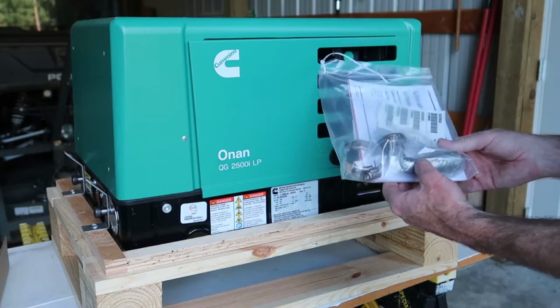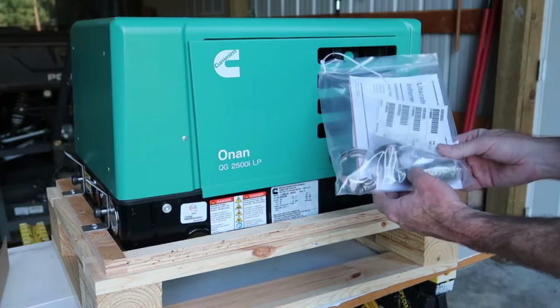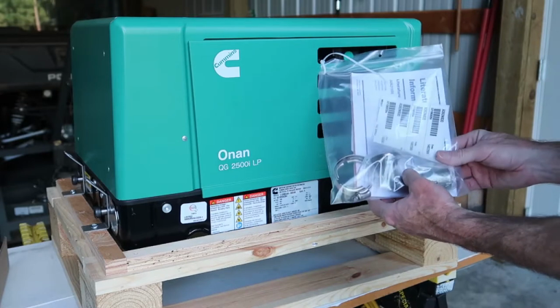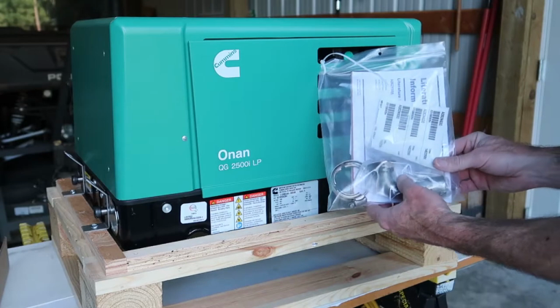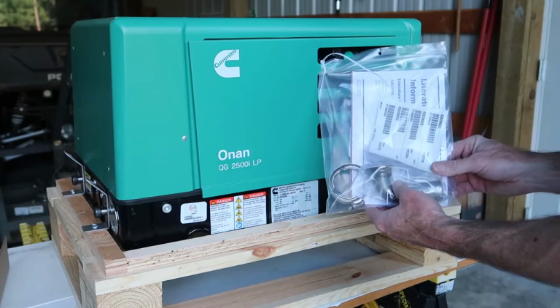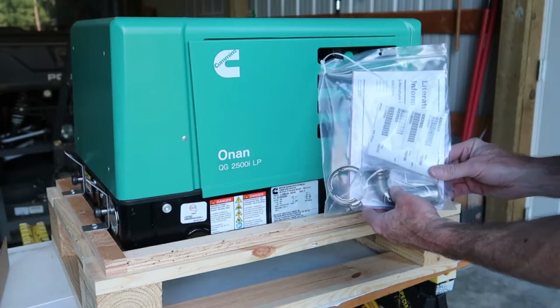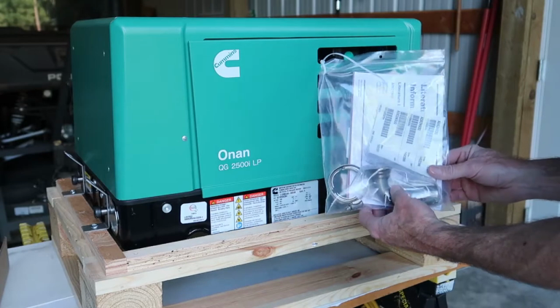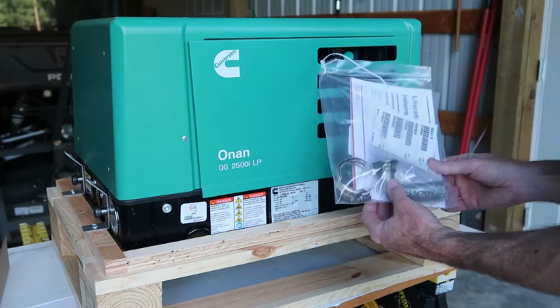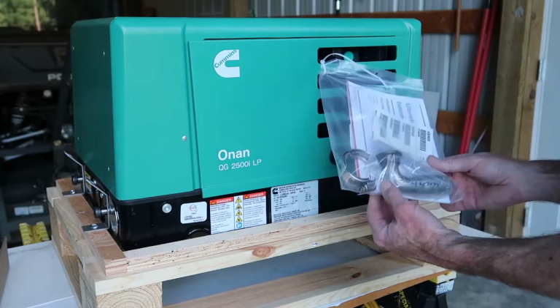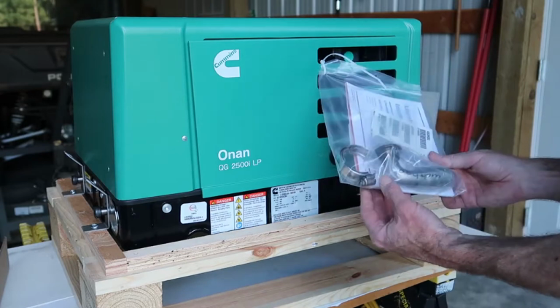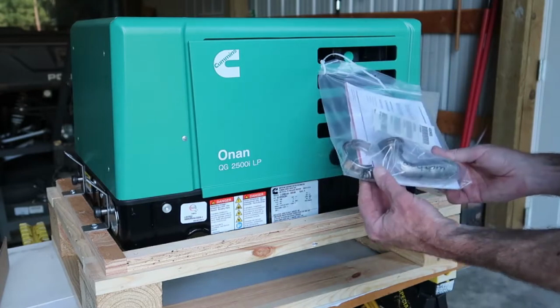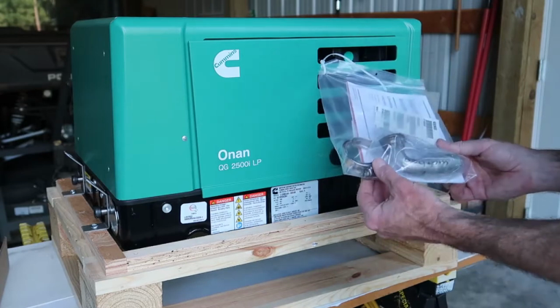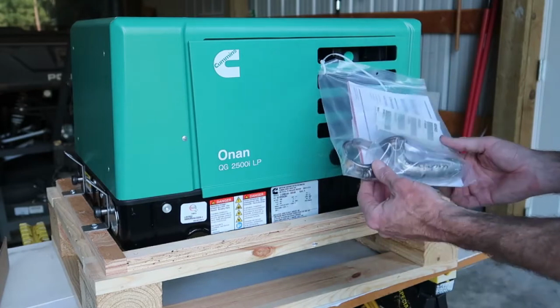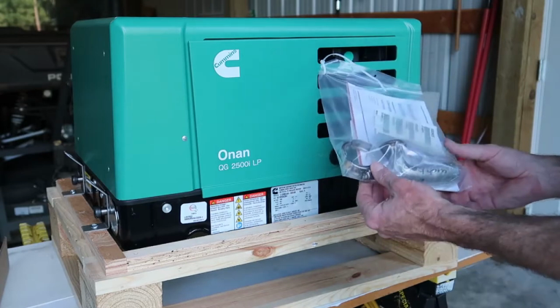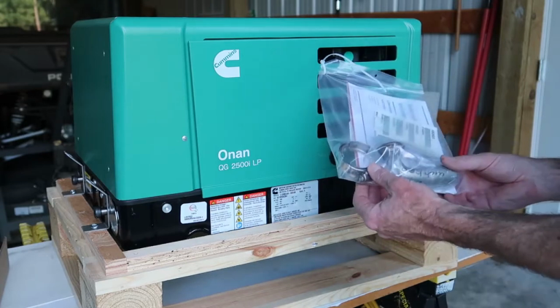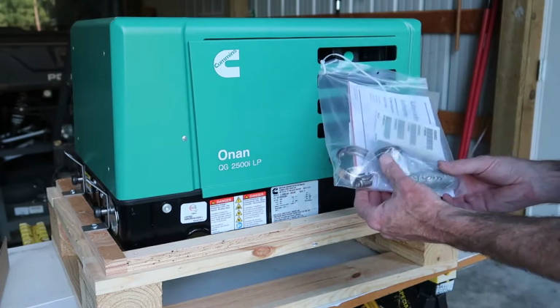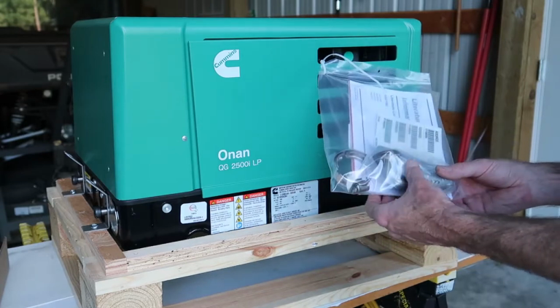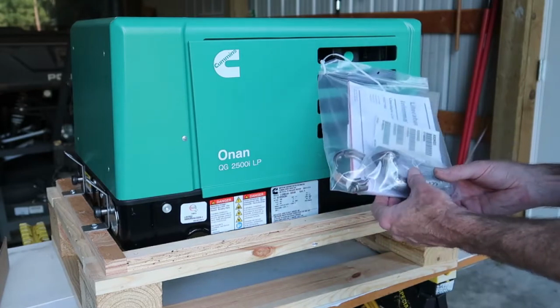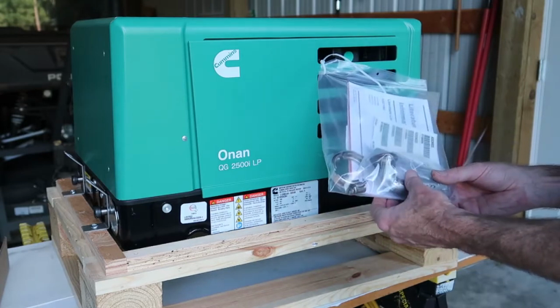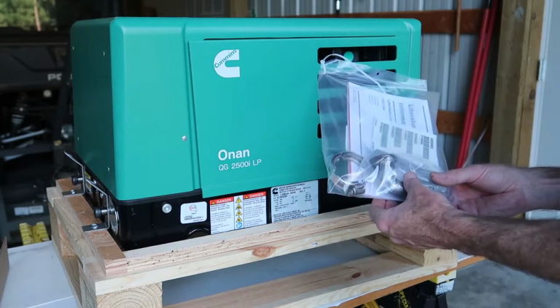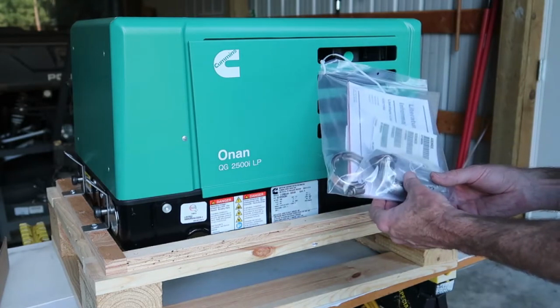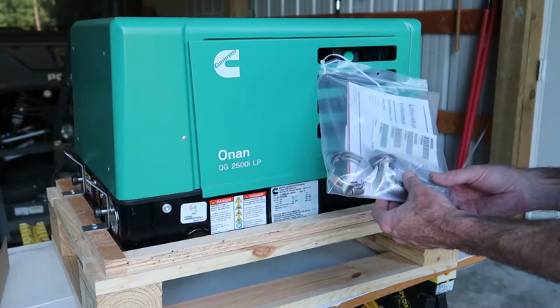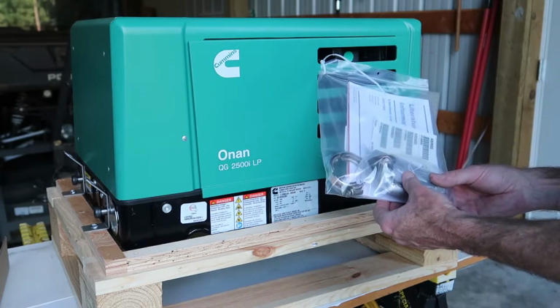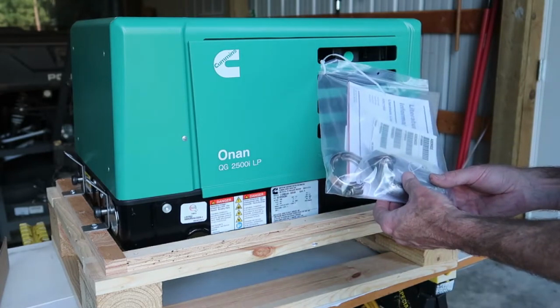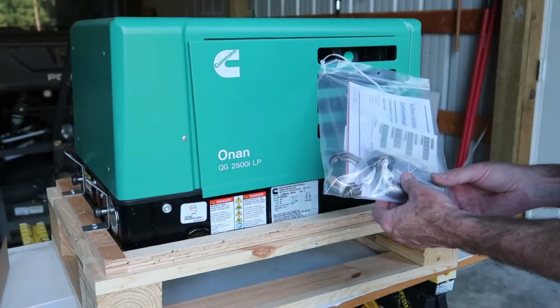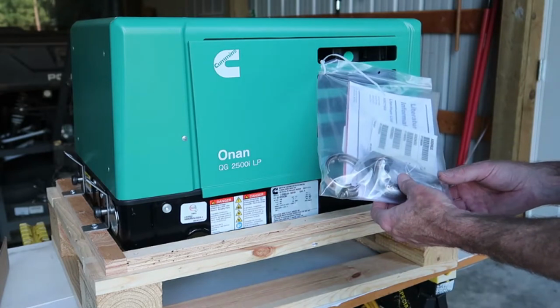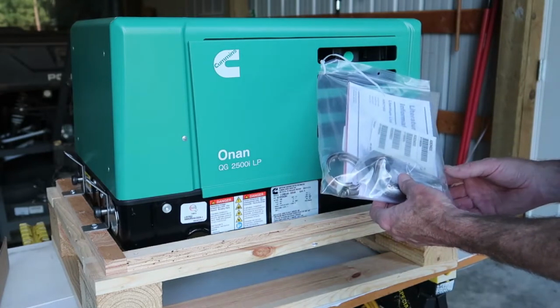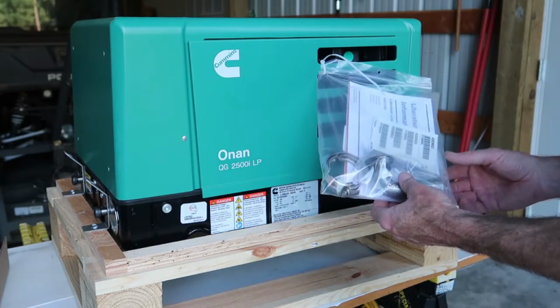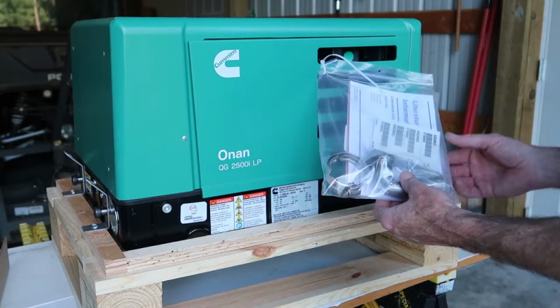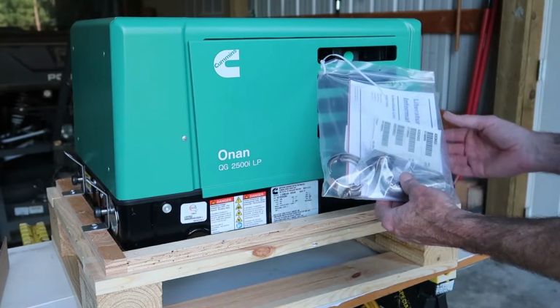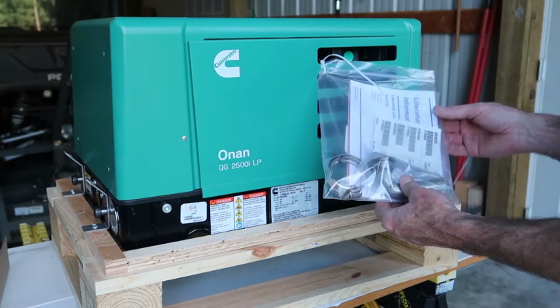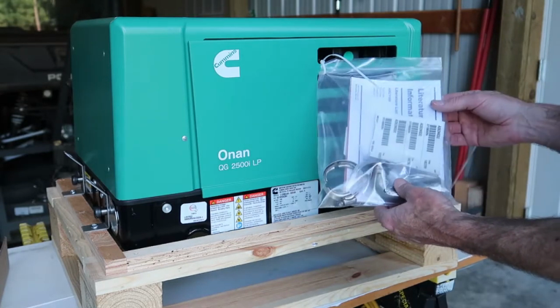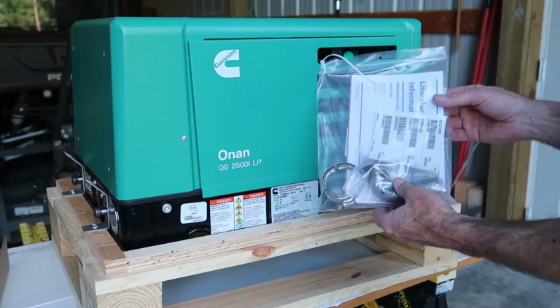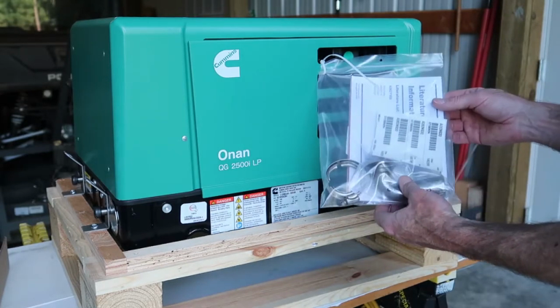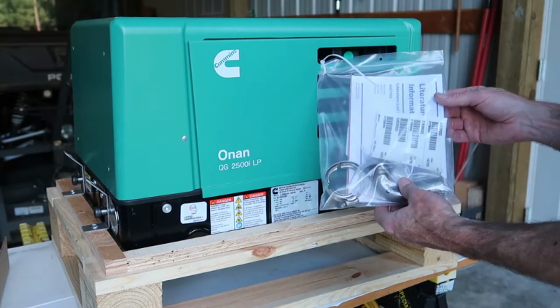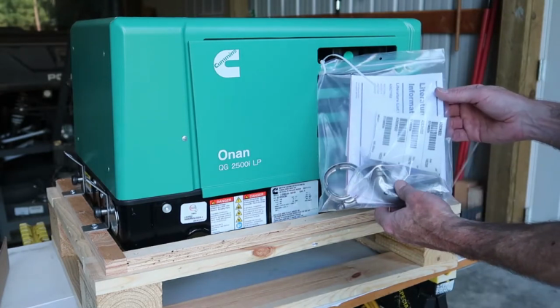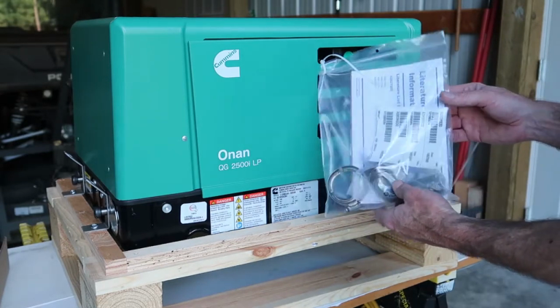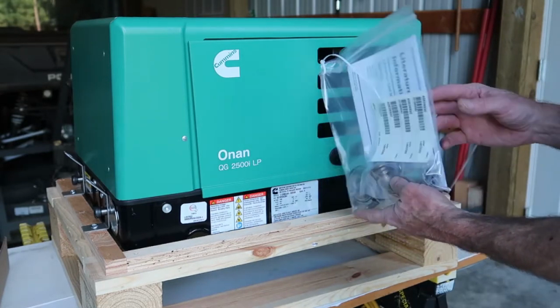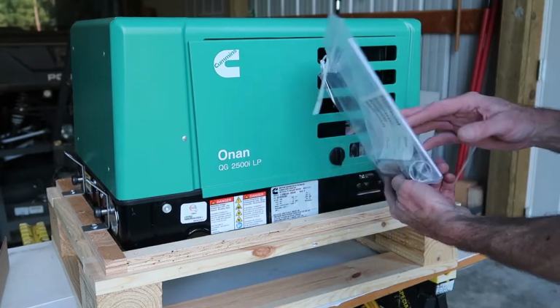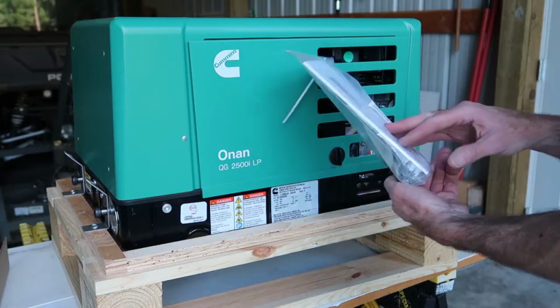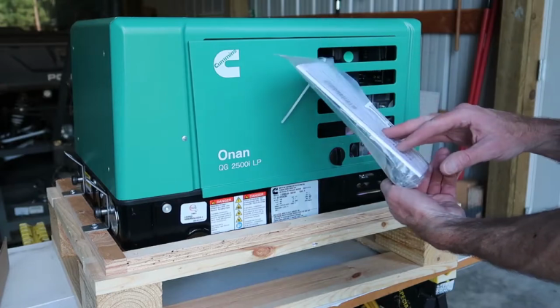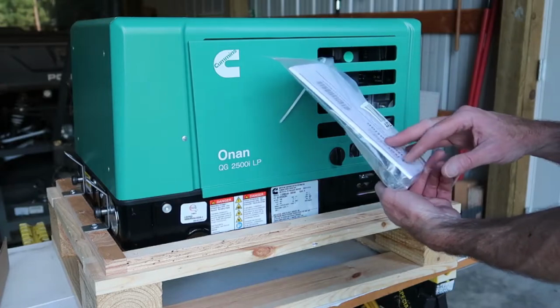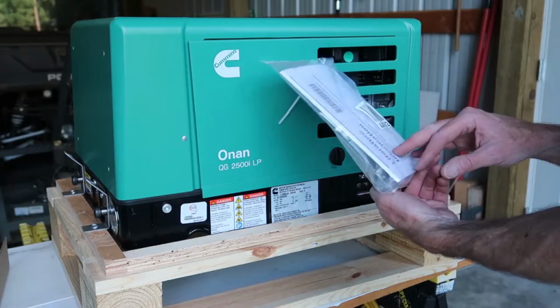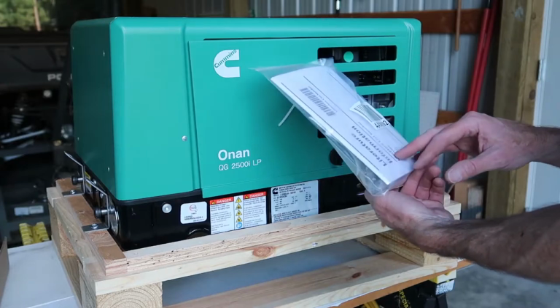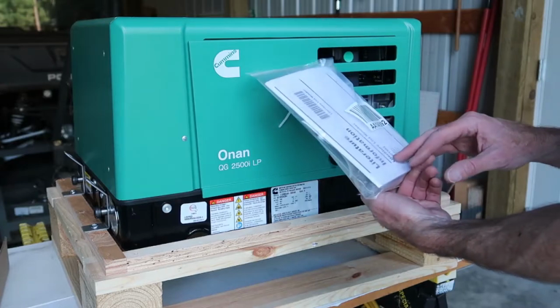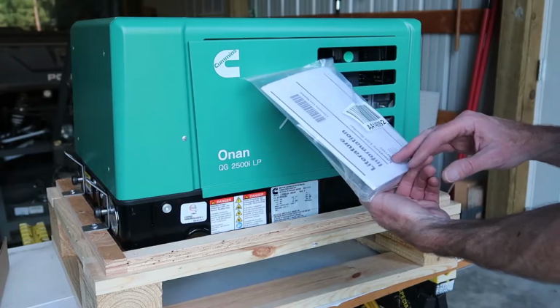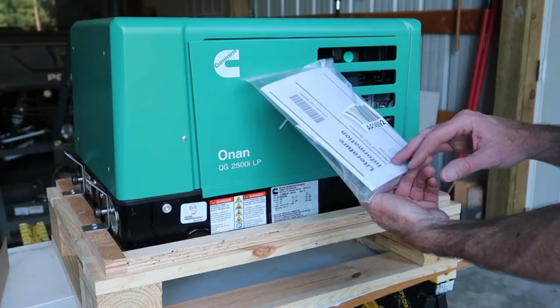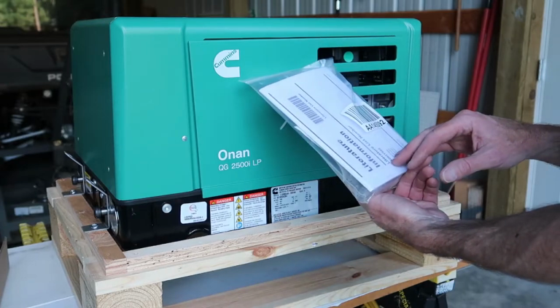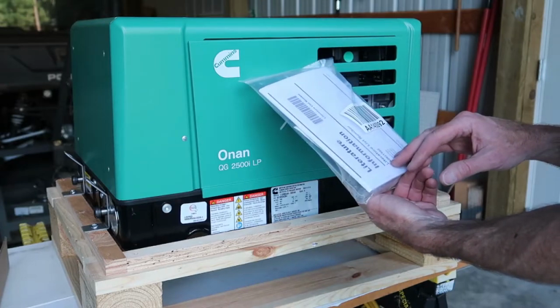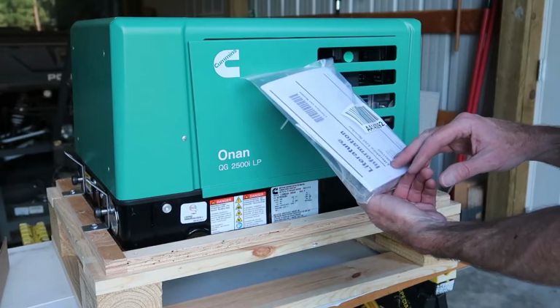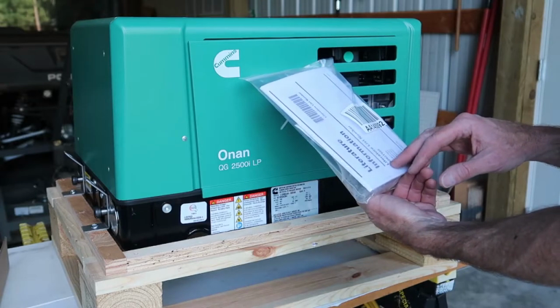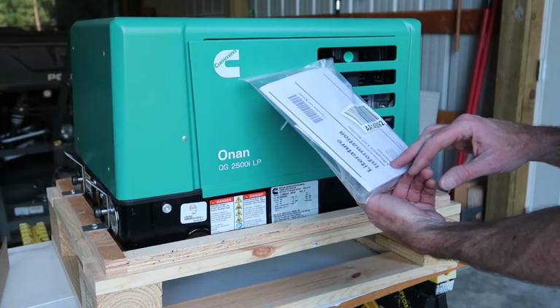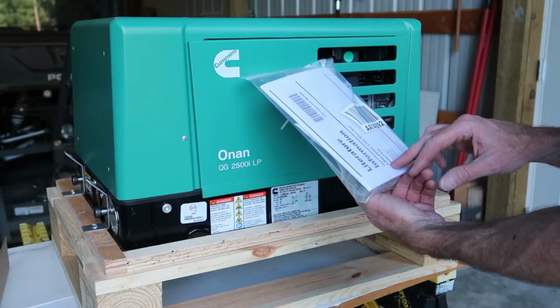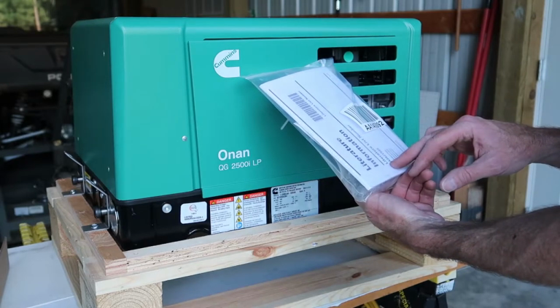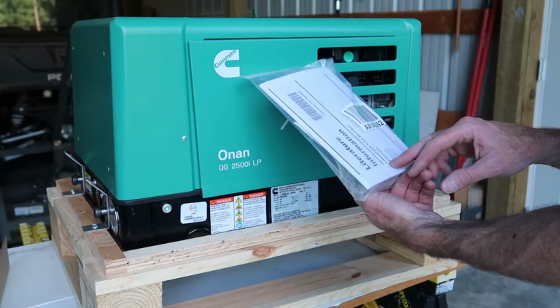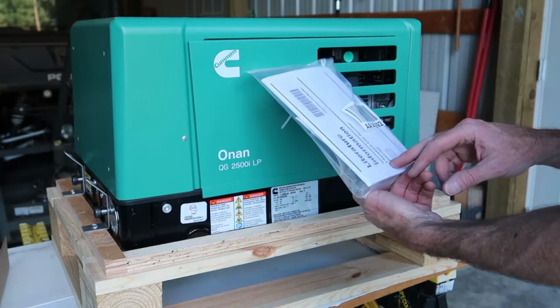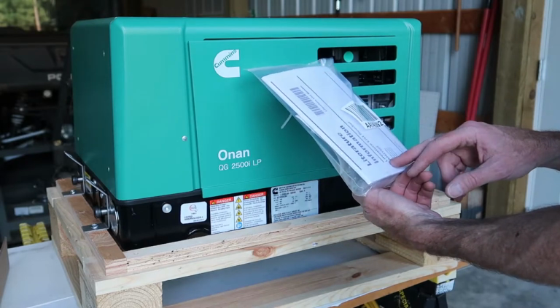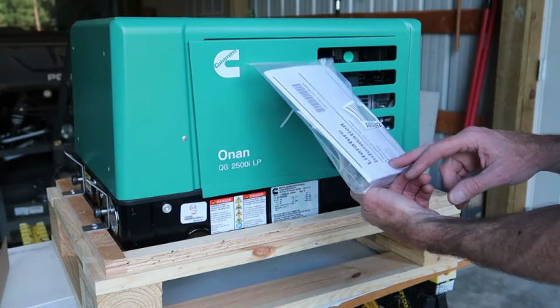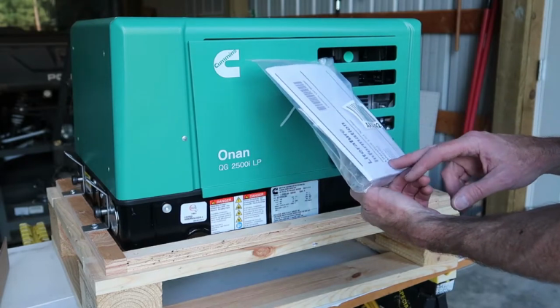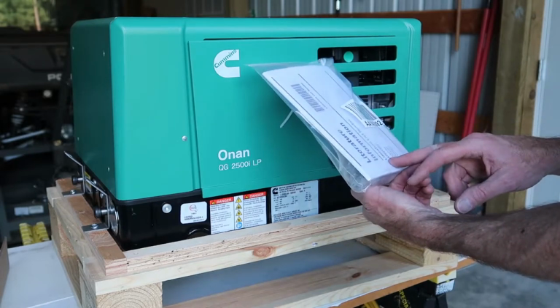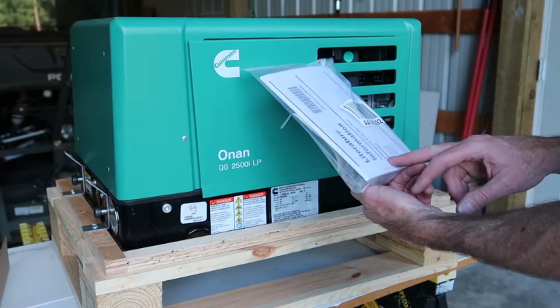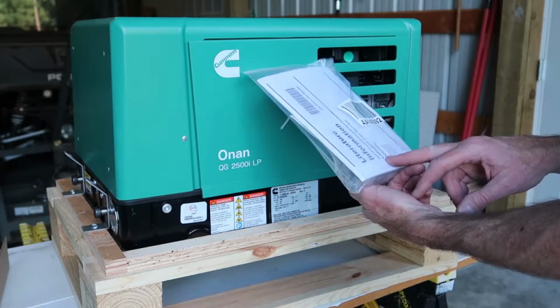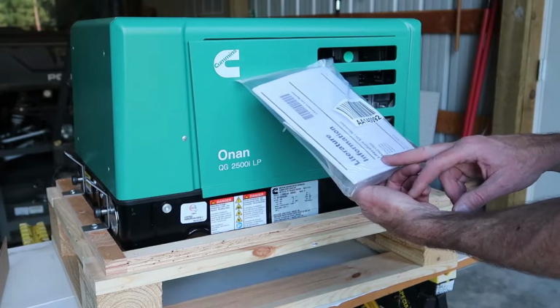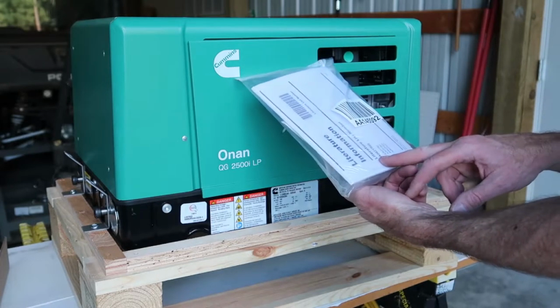Here's some of our exhaust parts in the little bag and information packet.